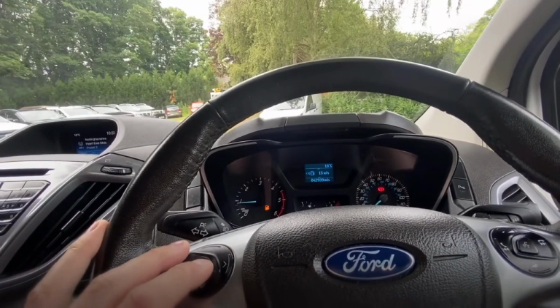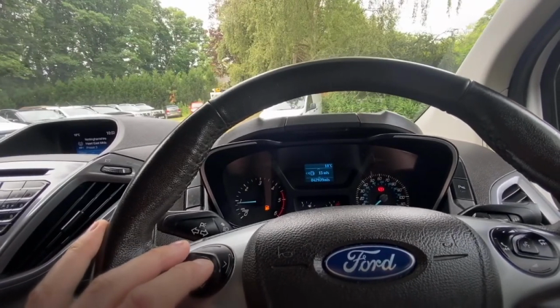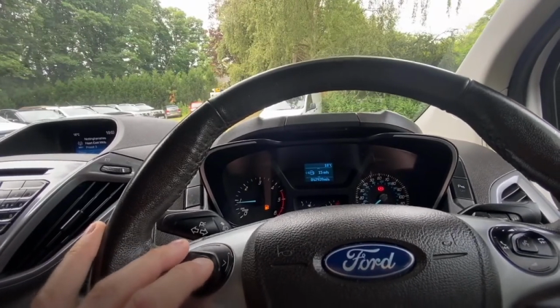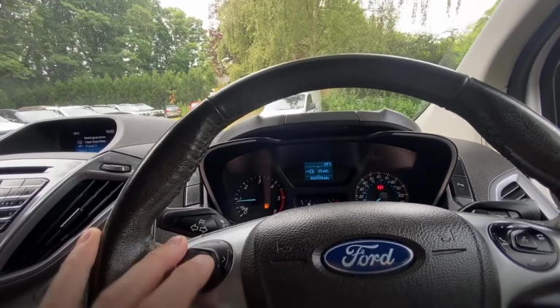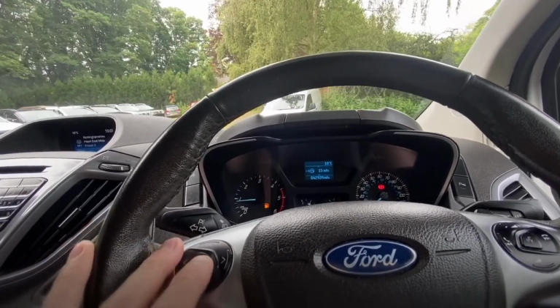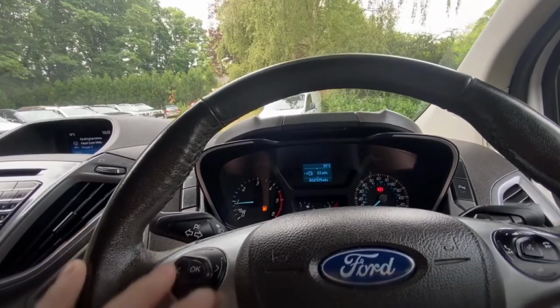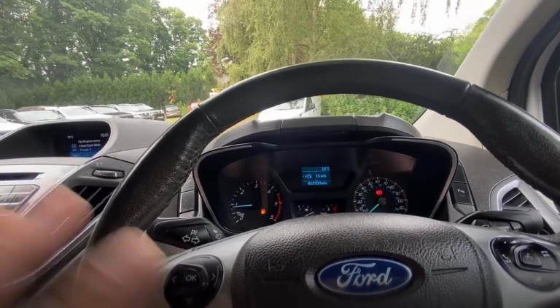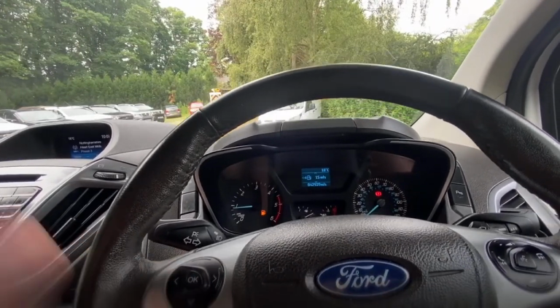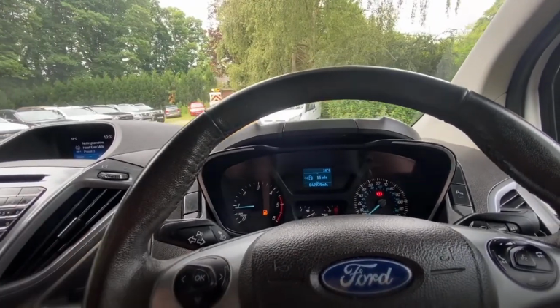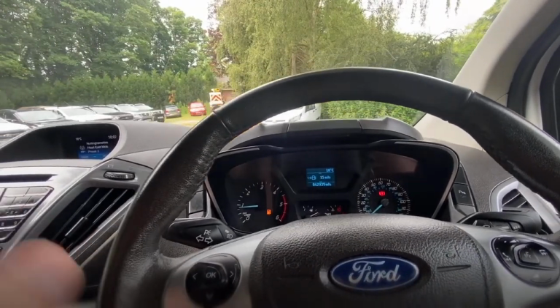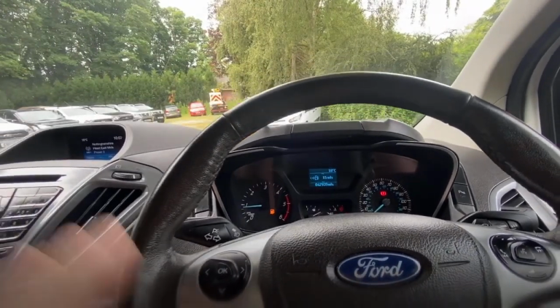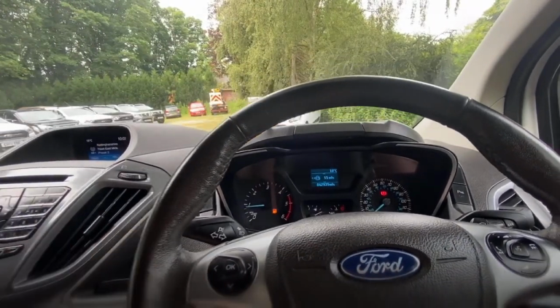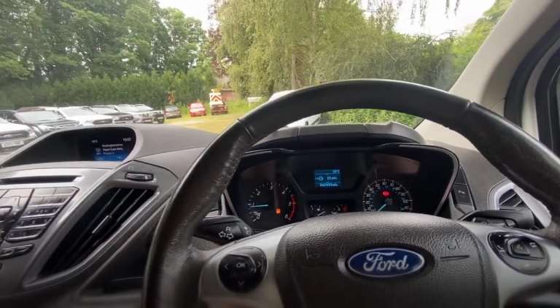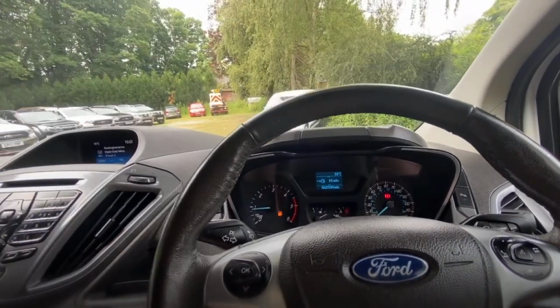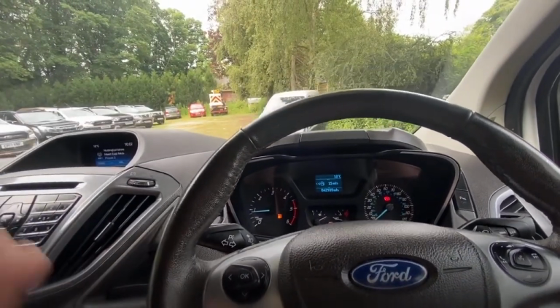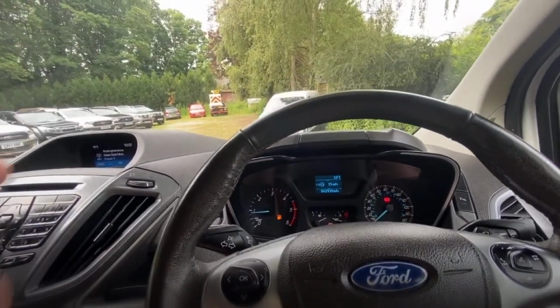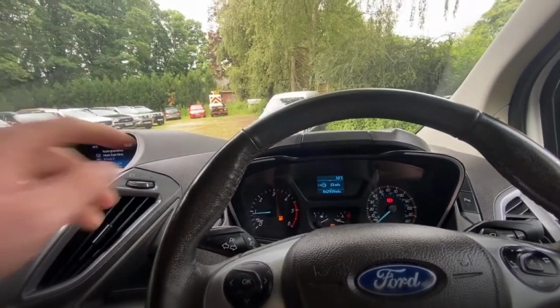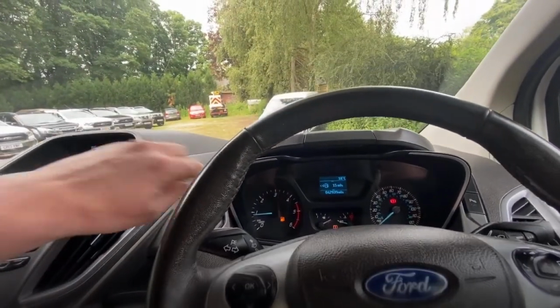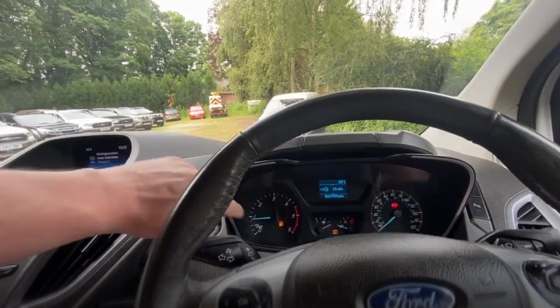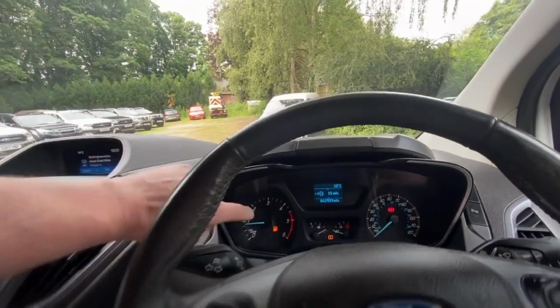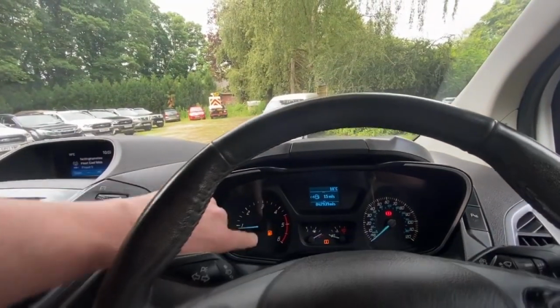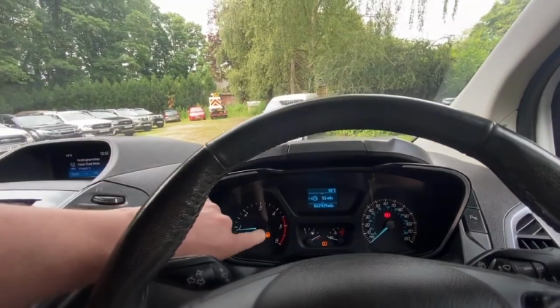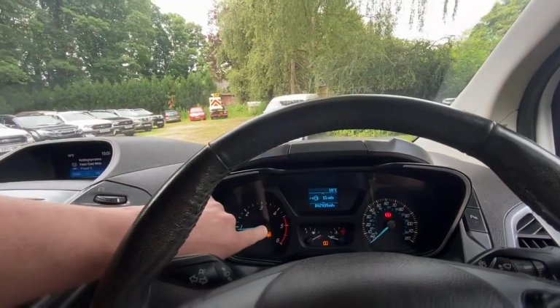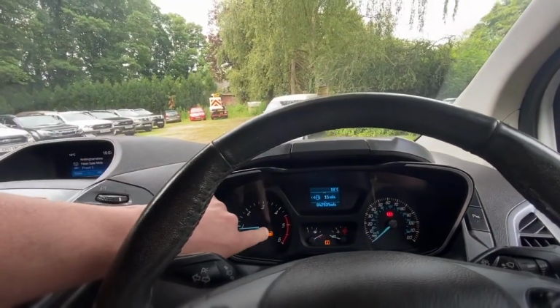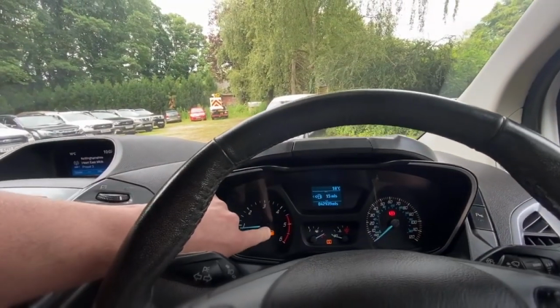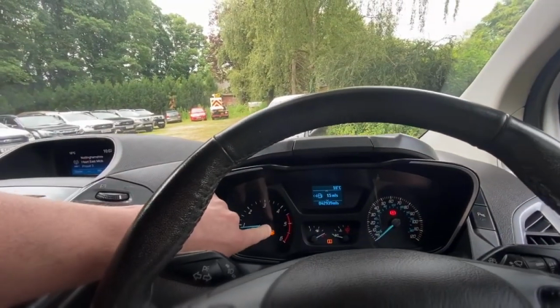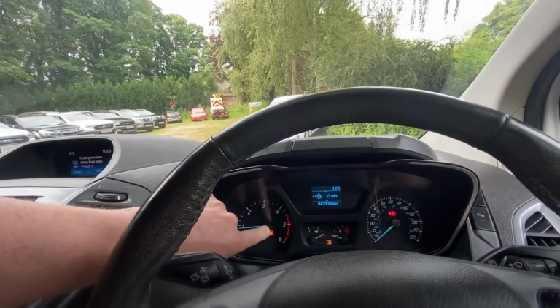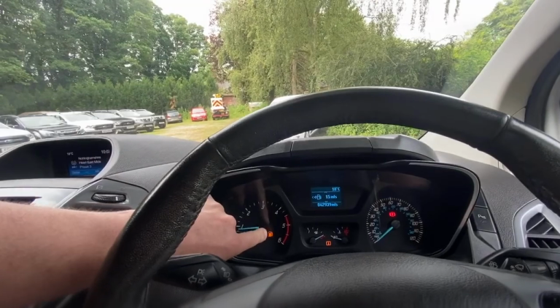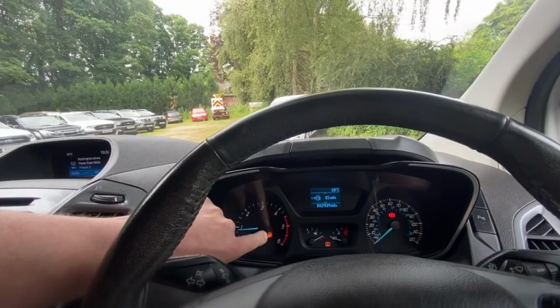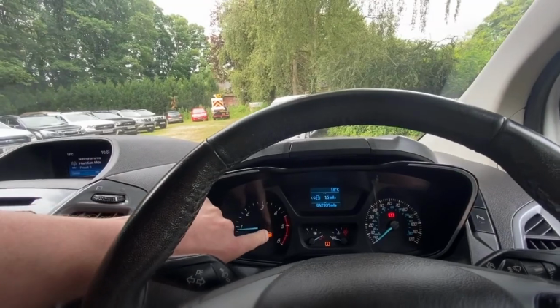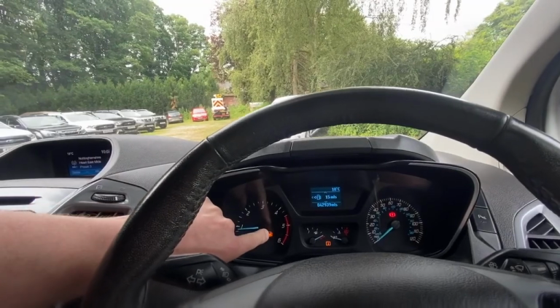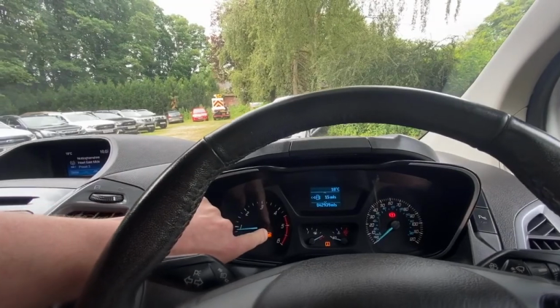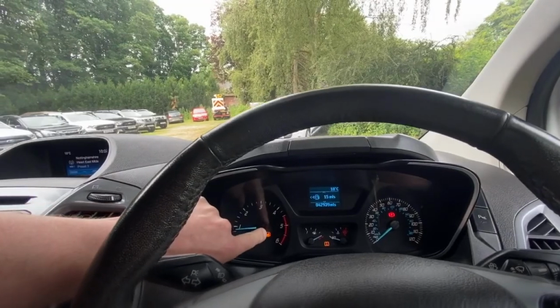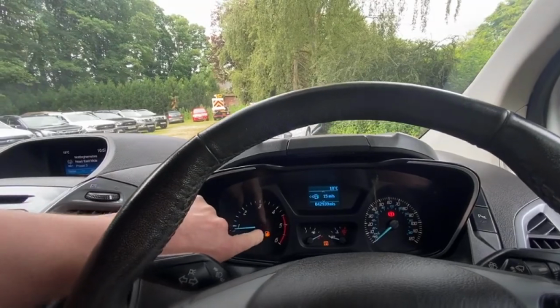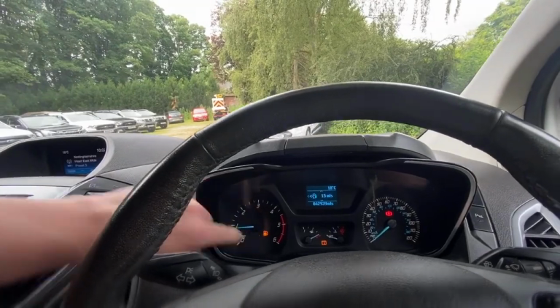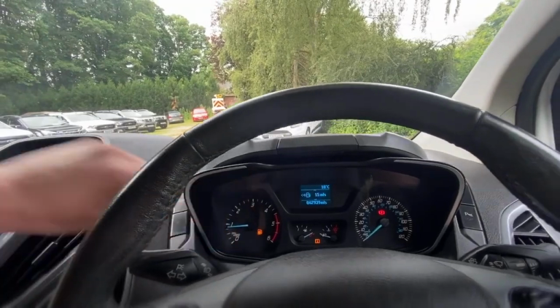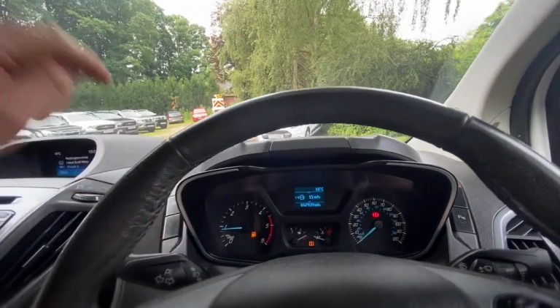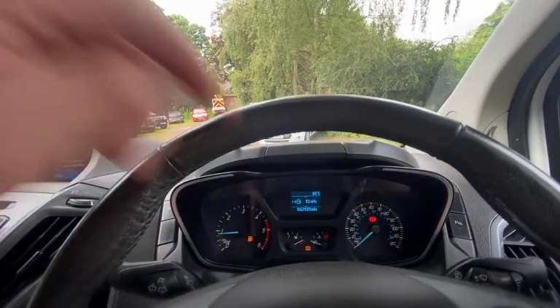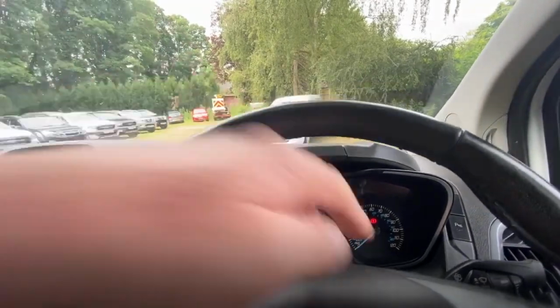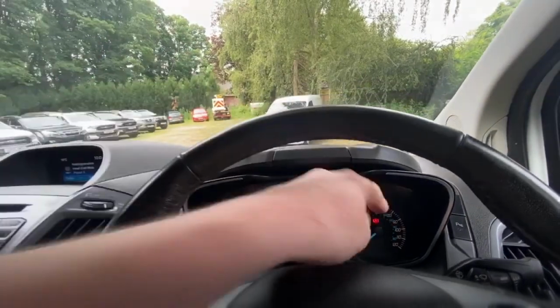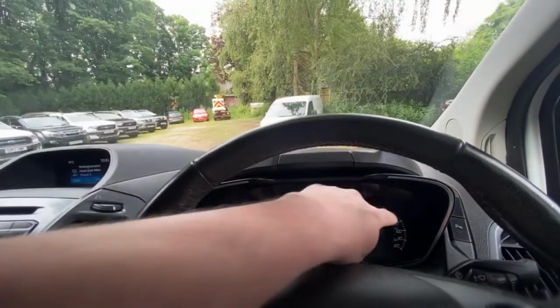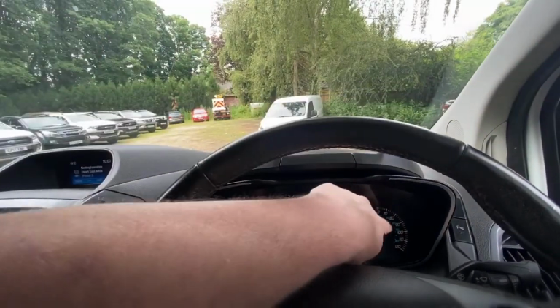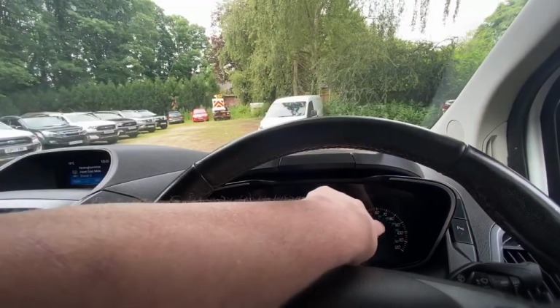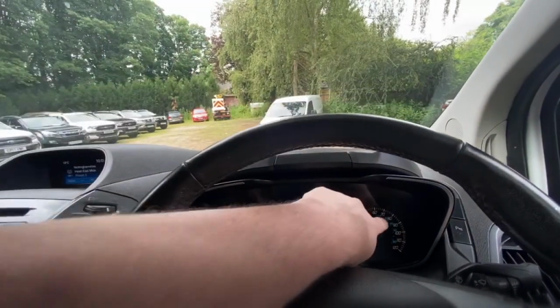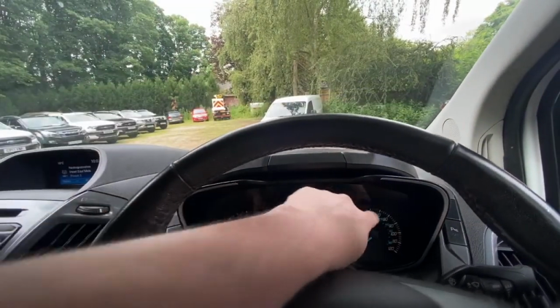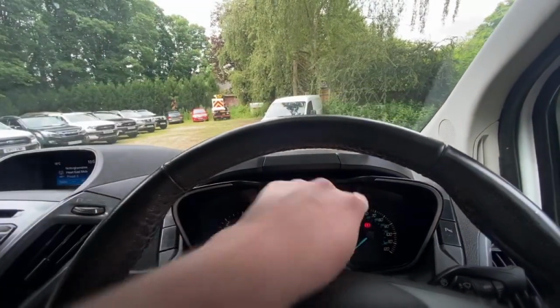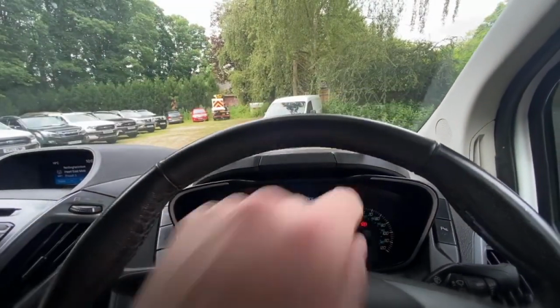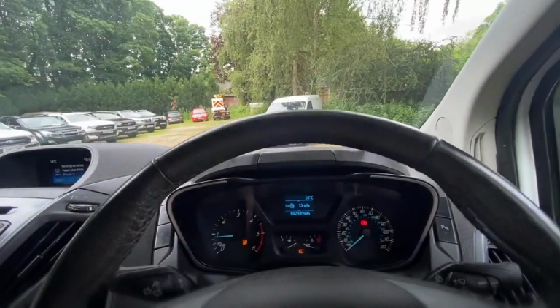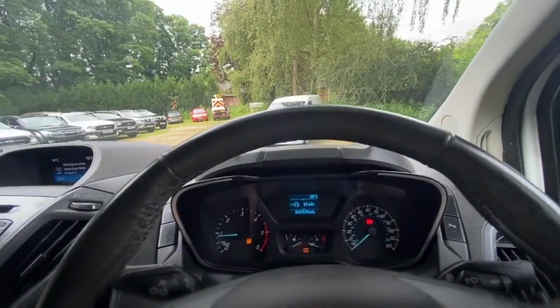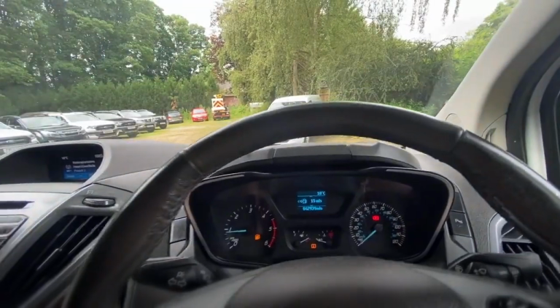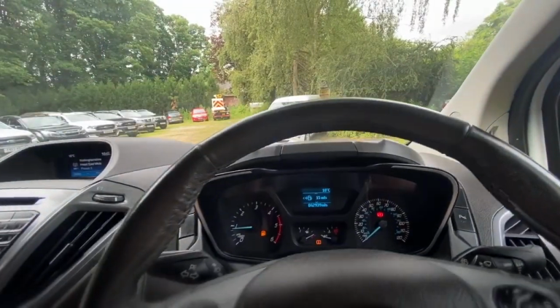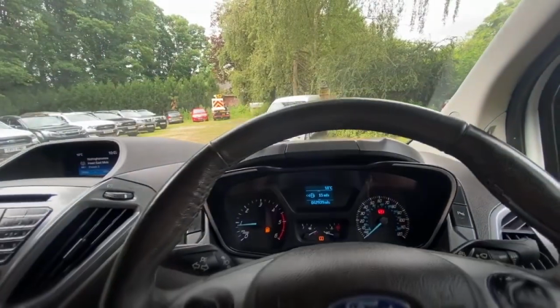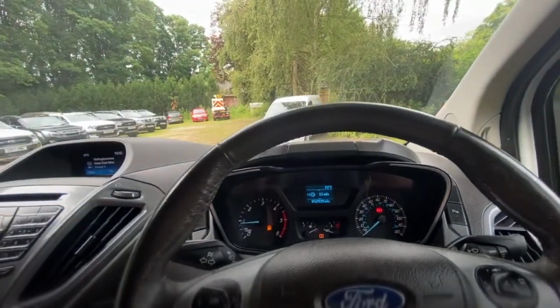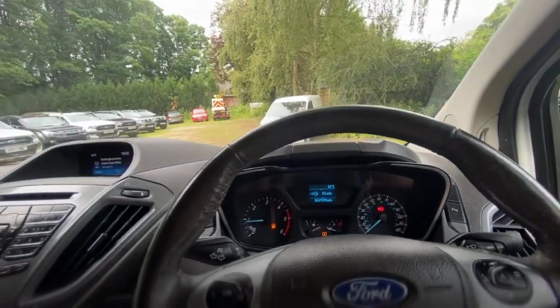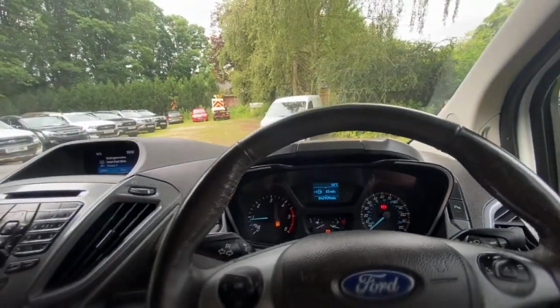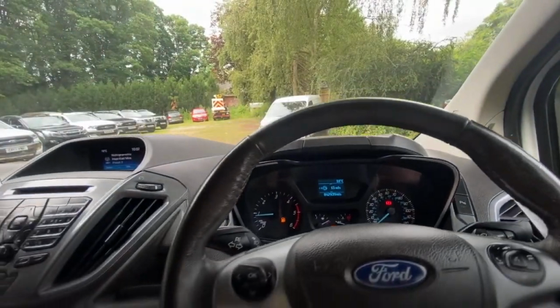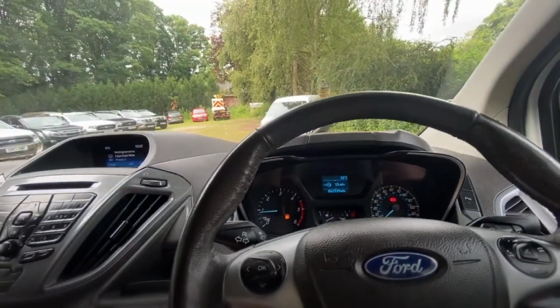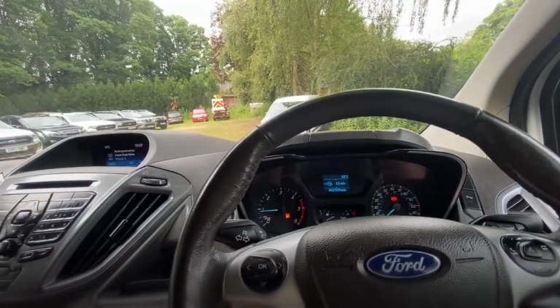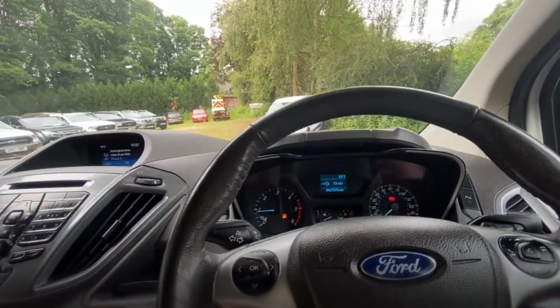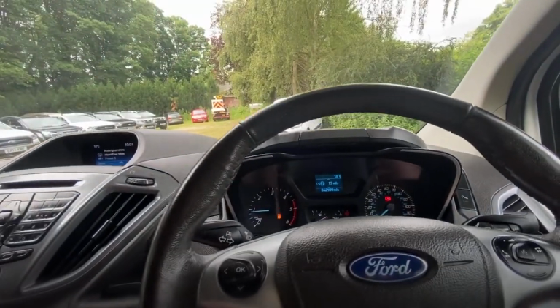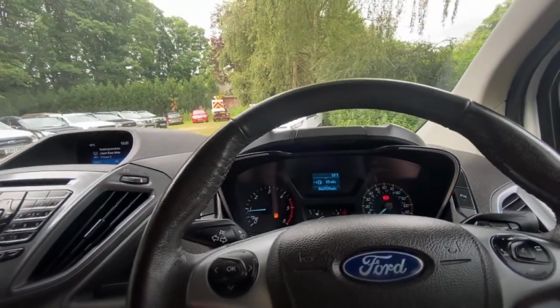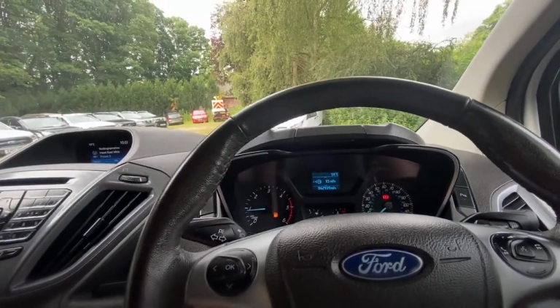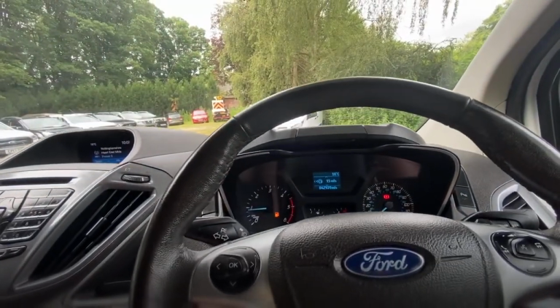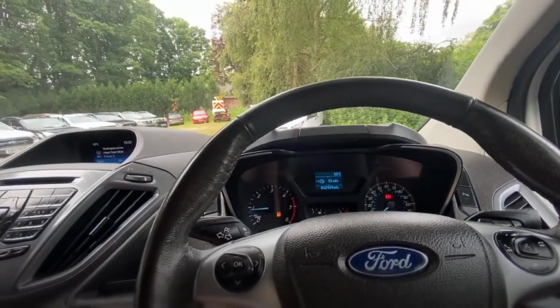Other than the low fuel and the handbrake on, there are no warnings at all.